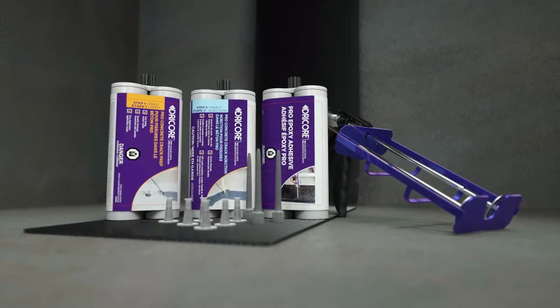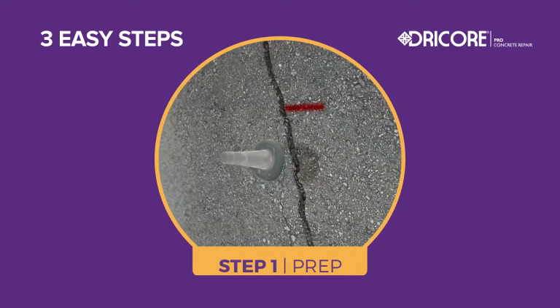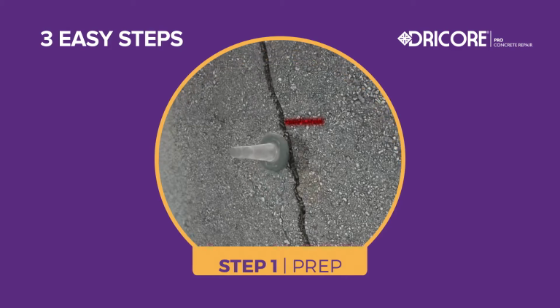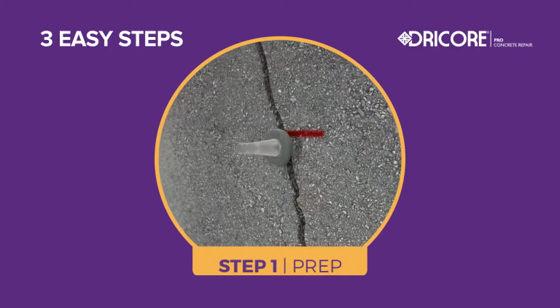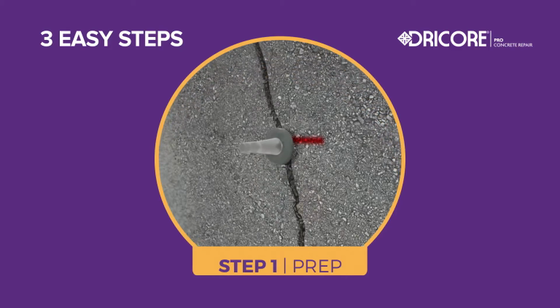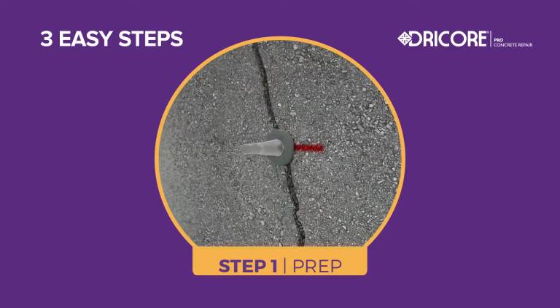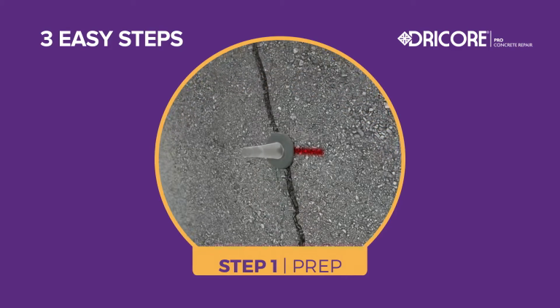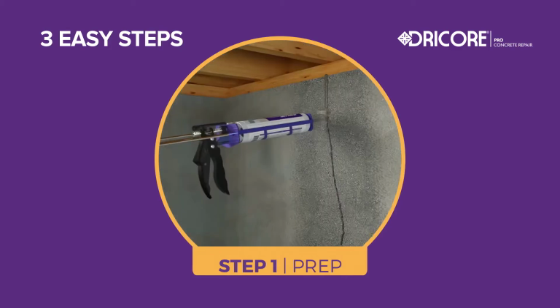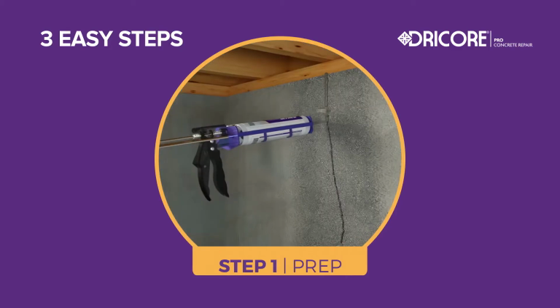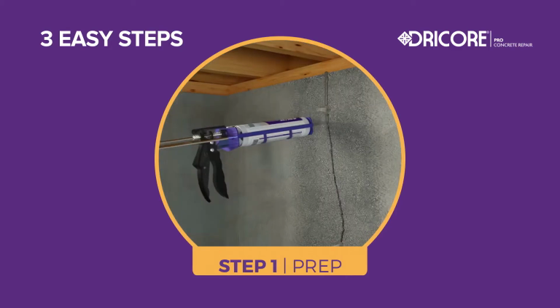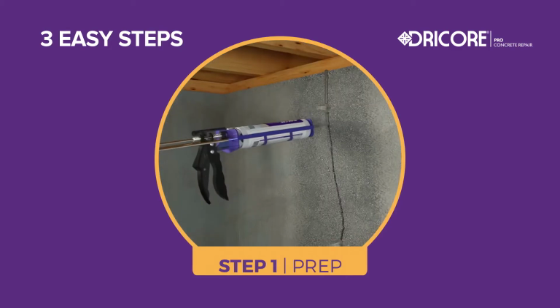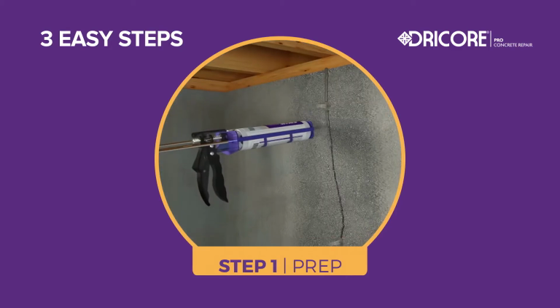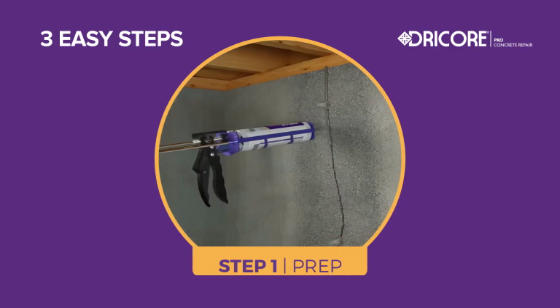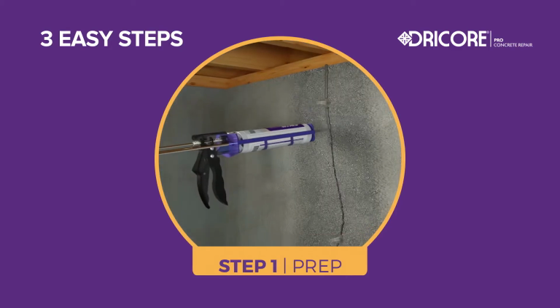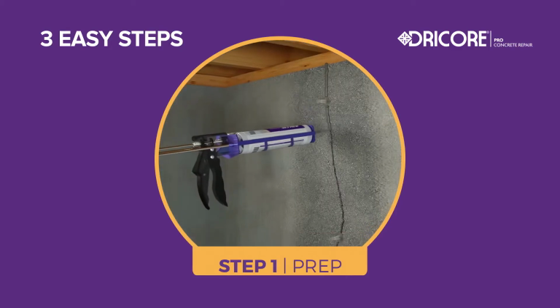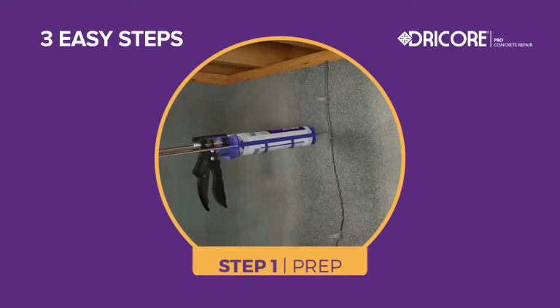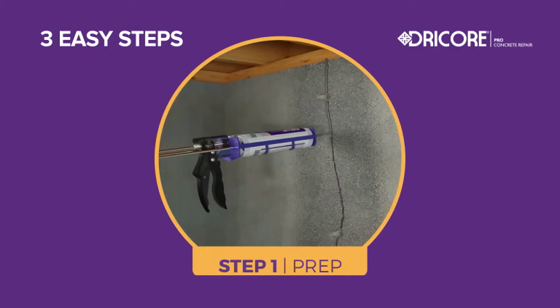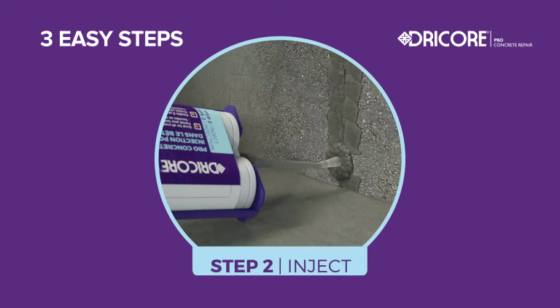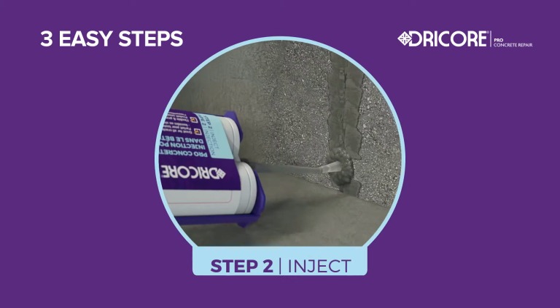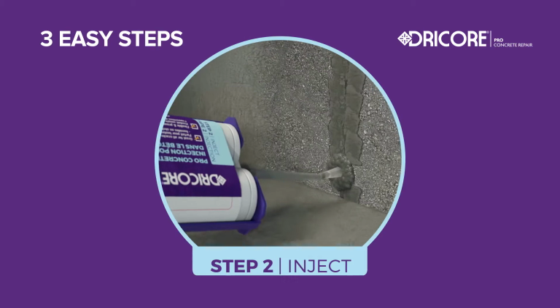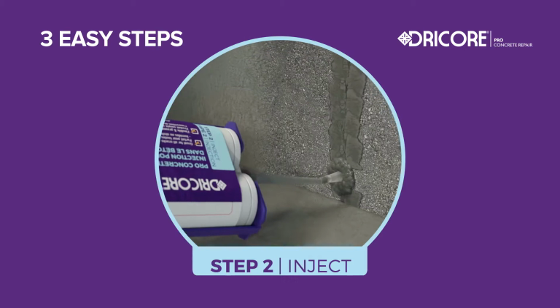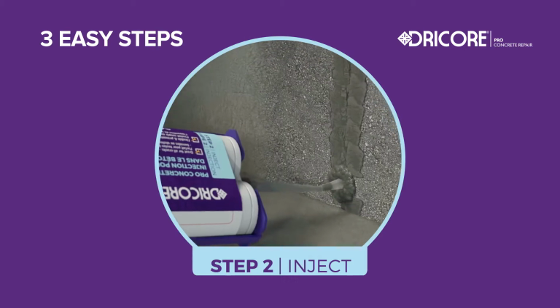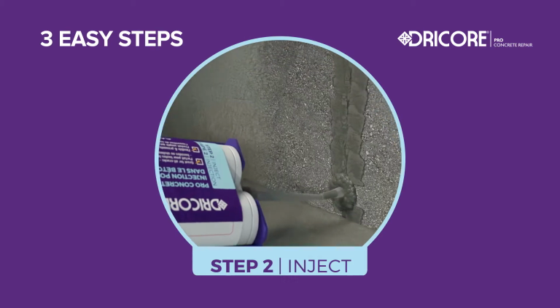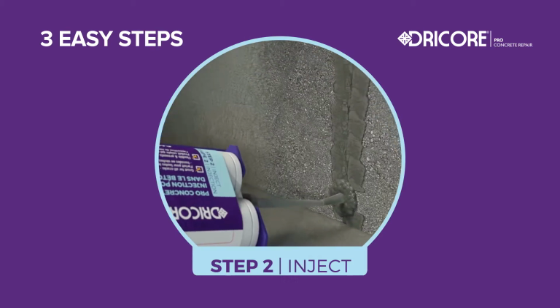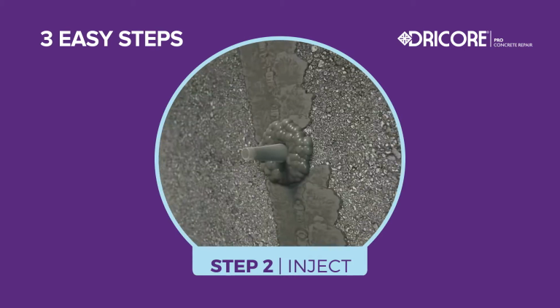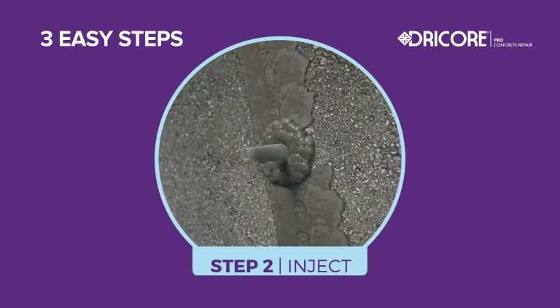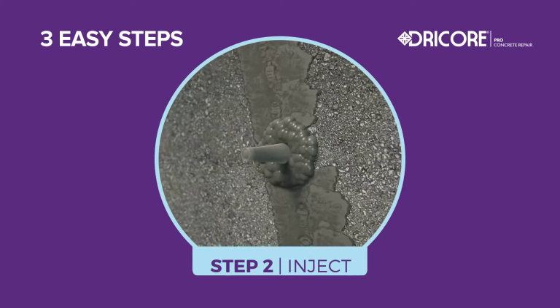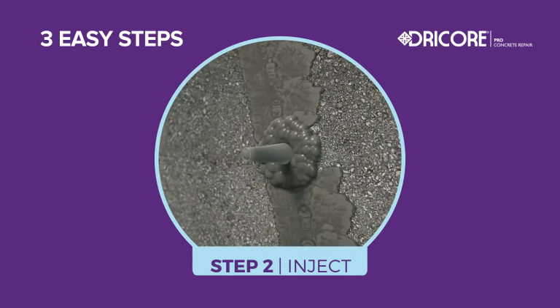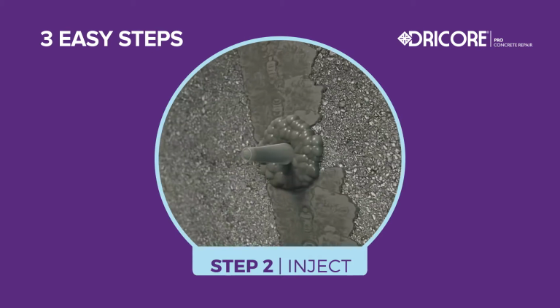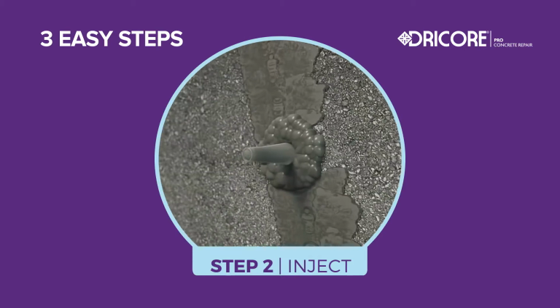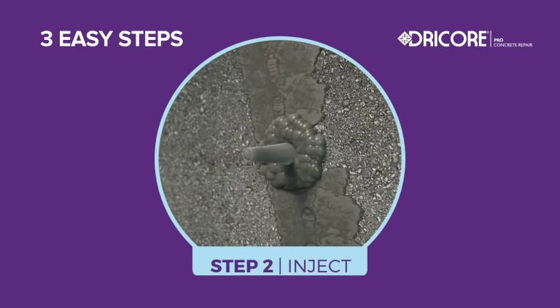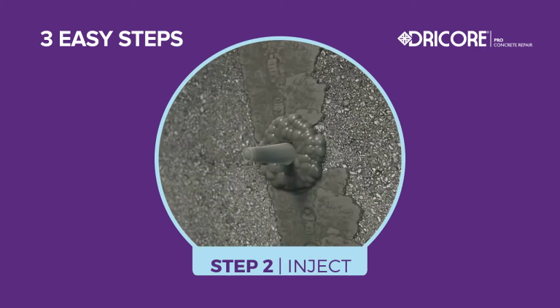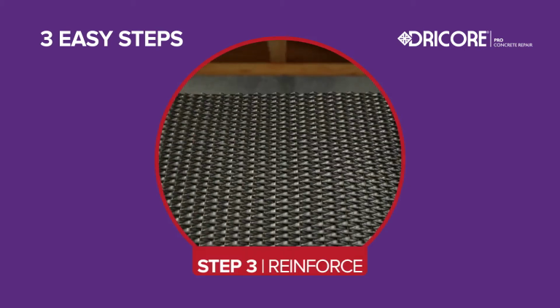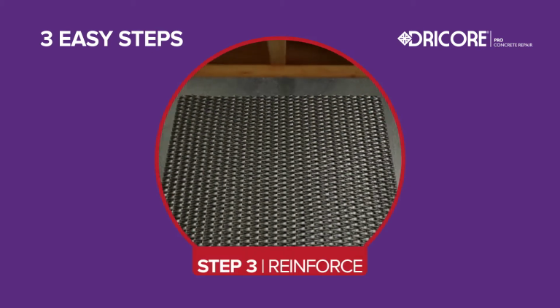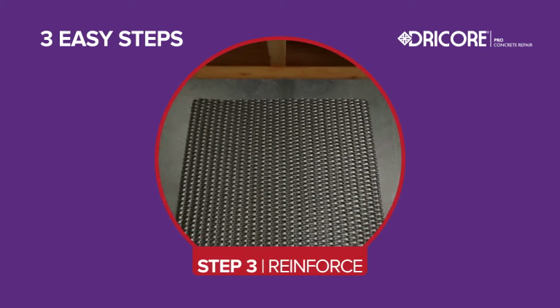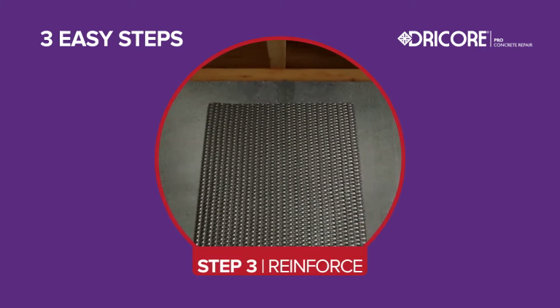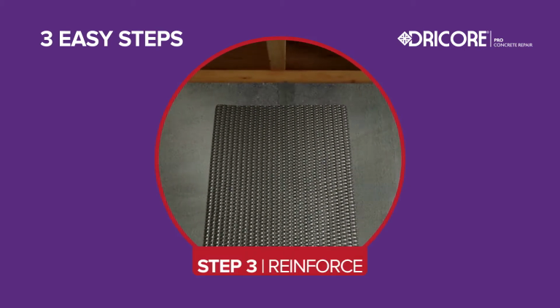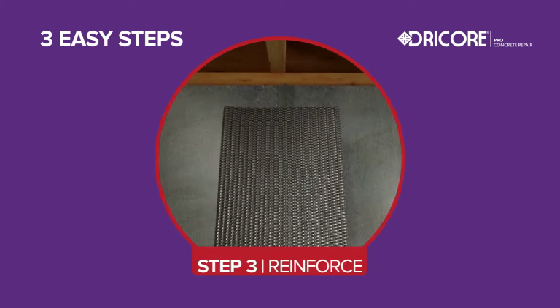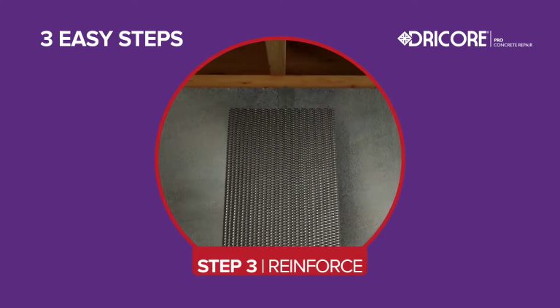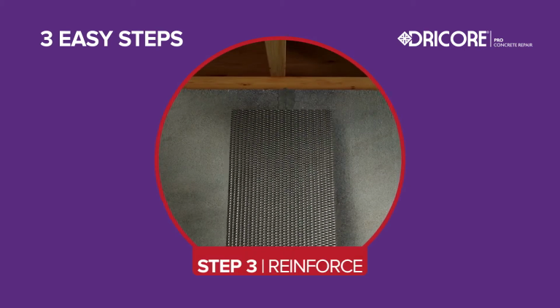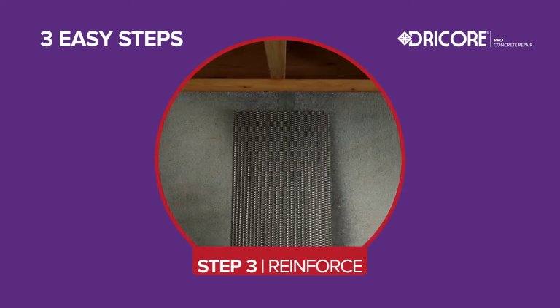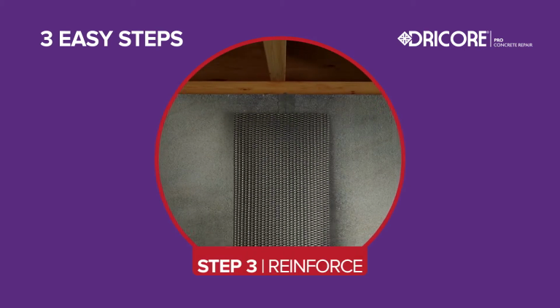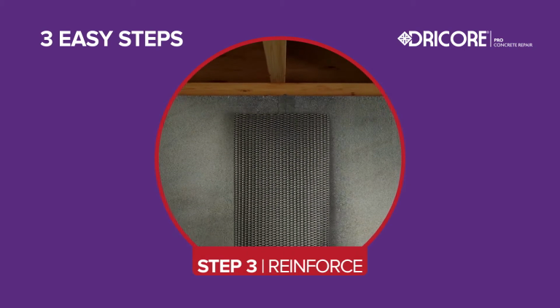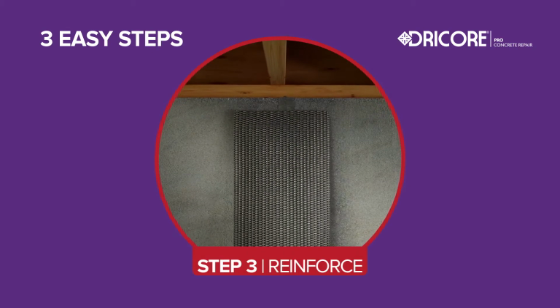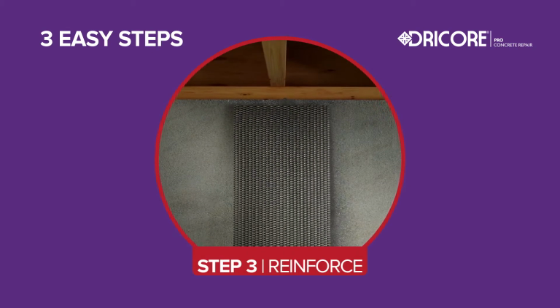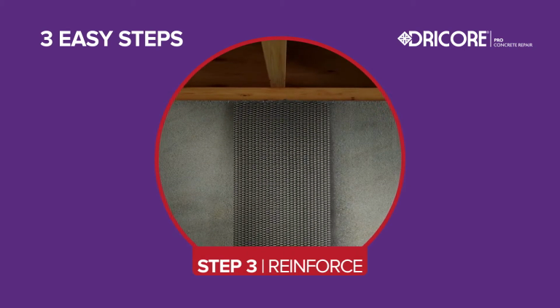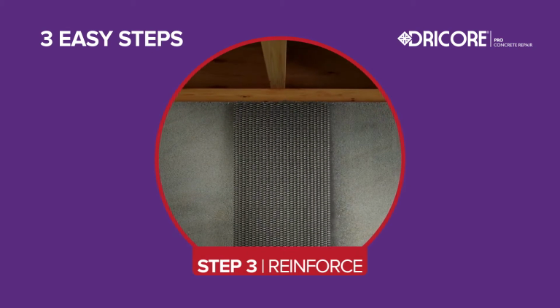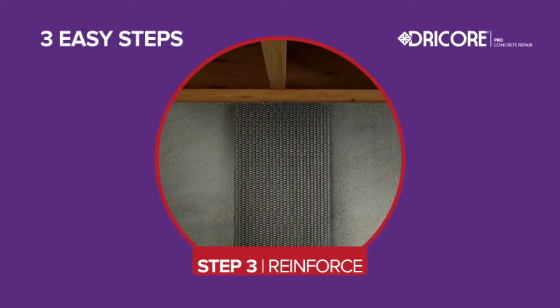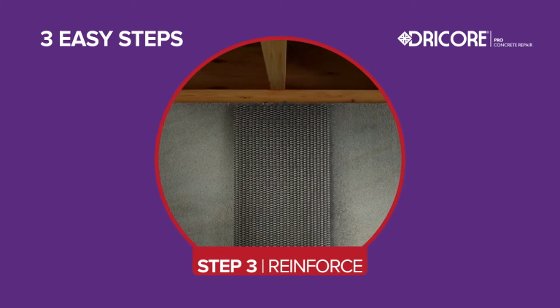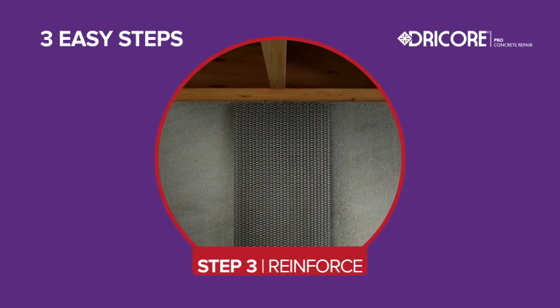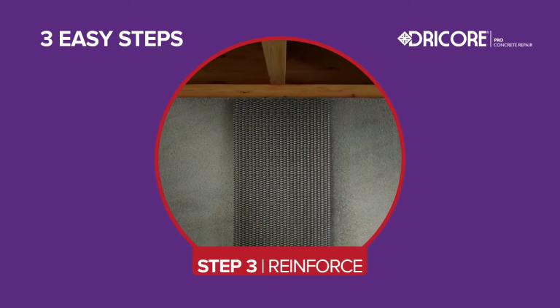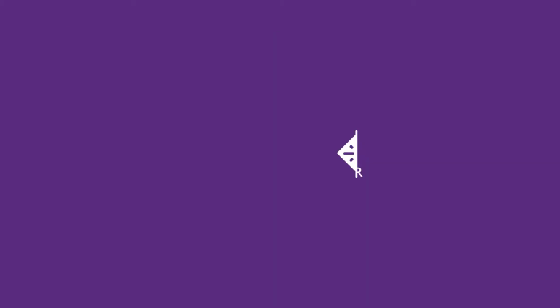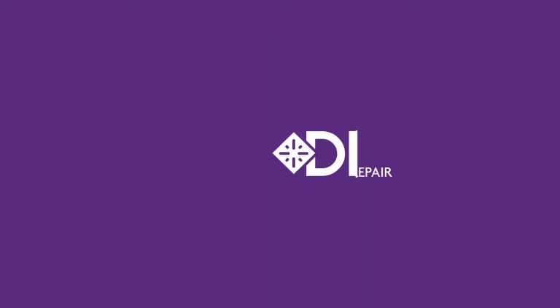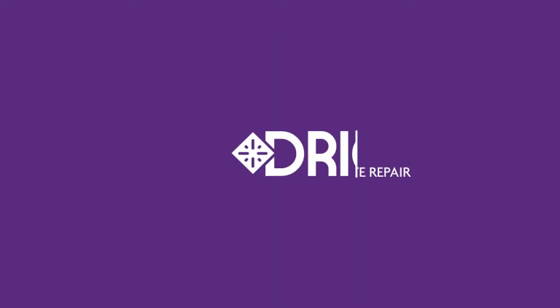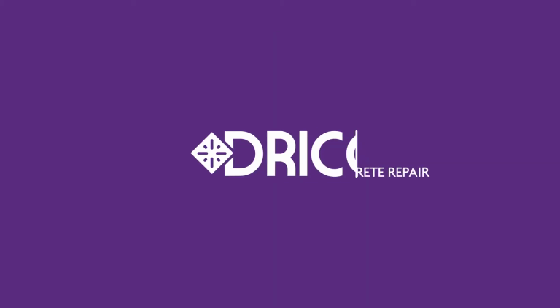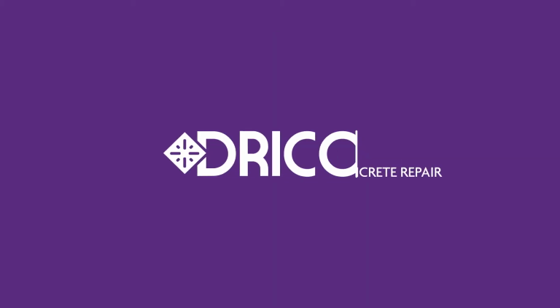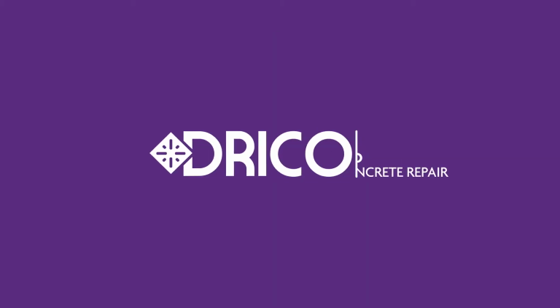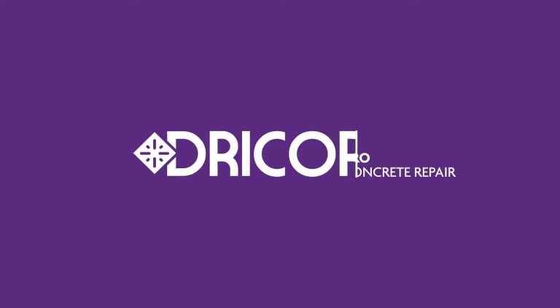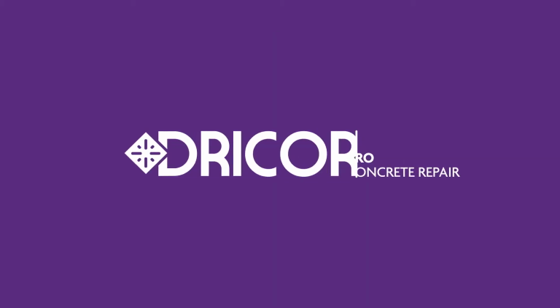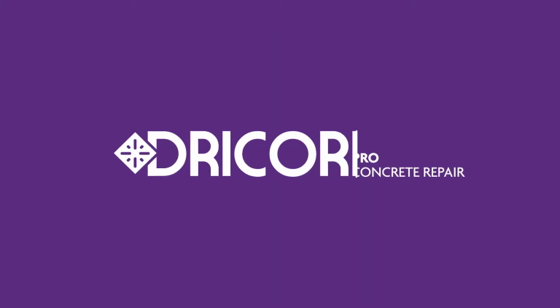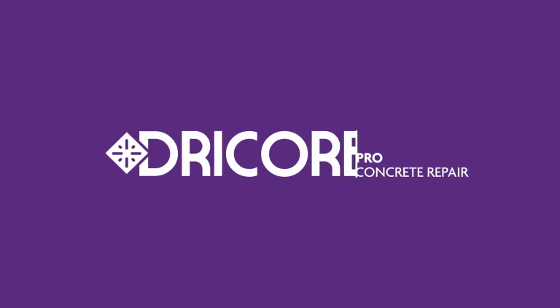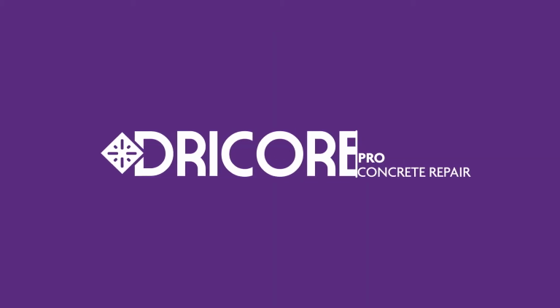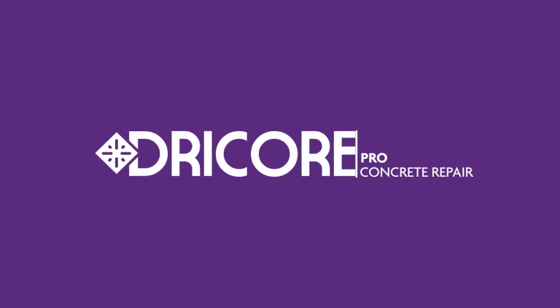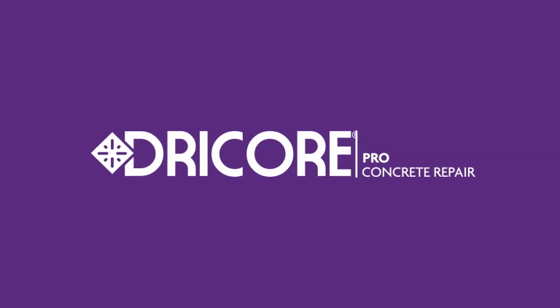Step one: prep. Step two: inject. Step three: reinforce. It's as easy as that.